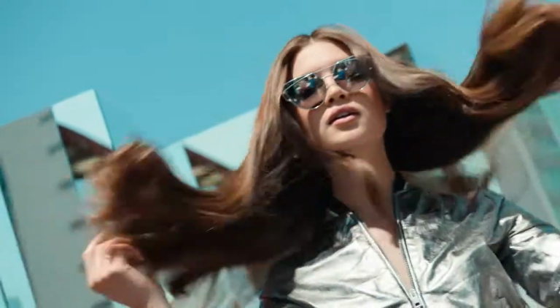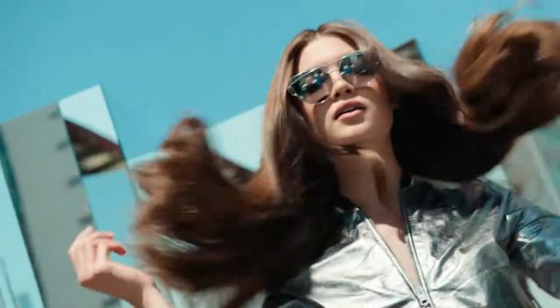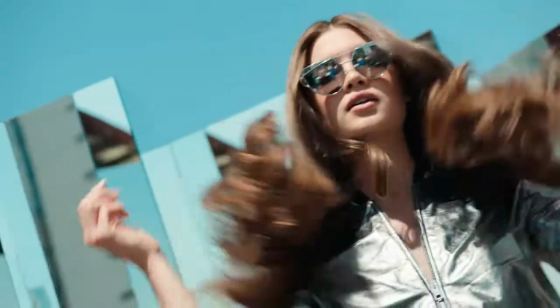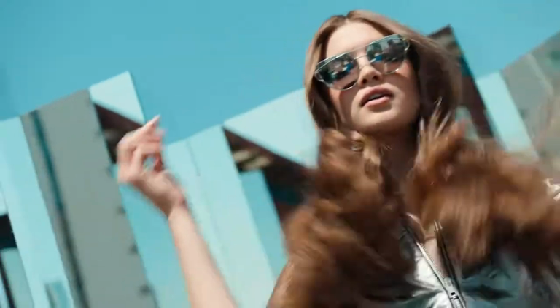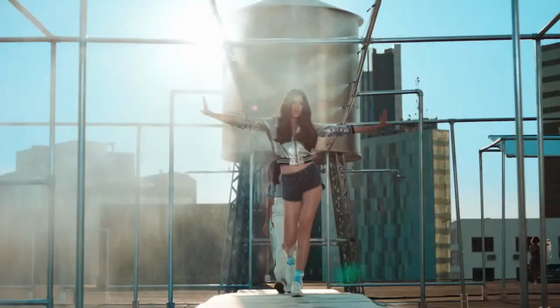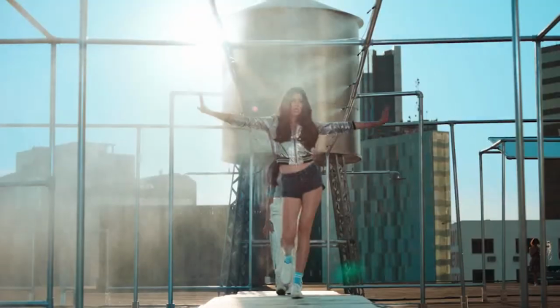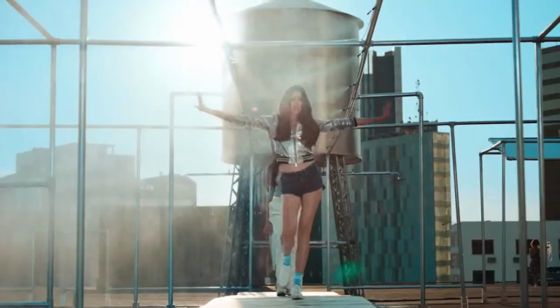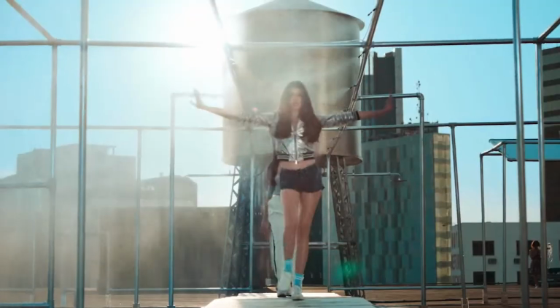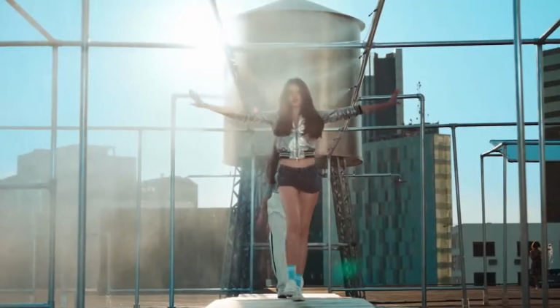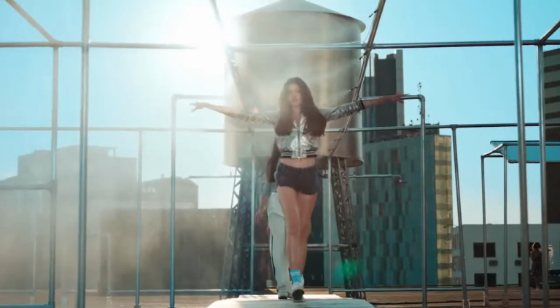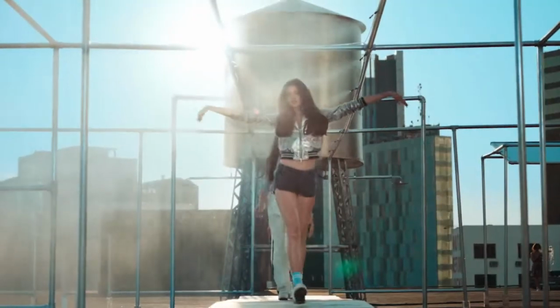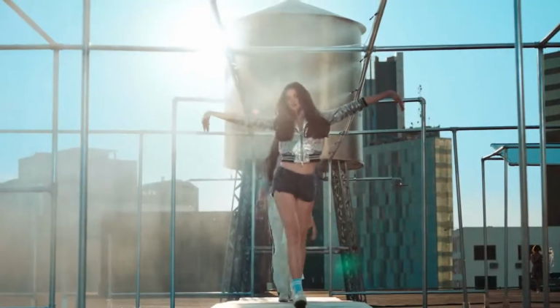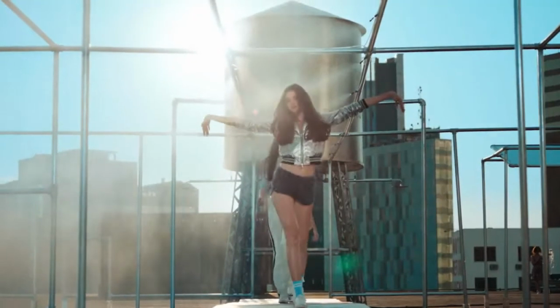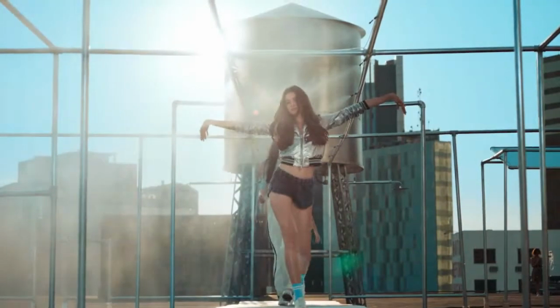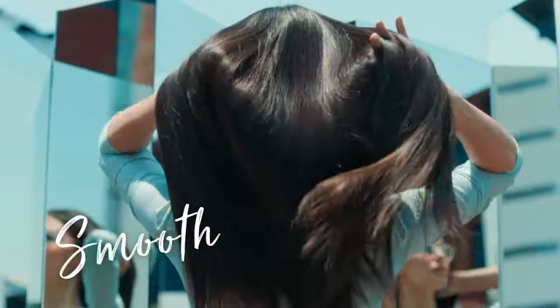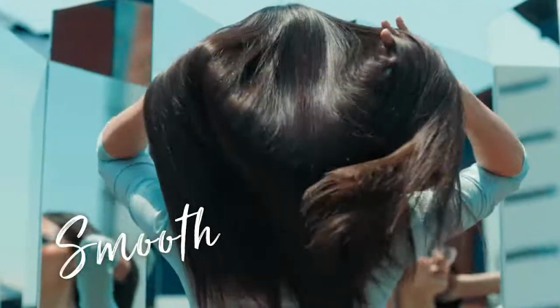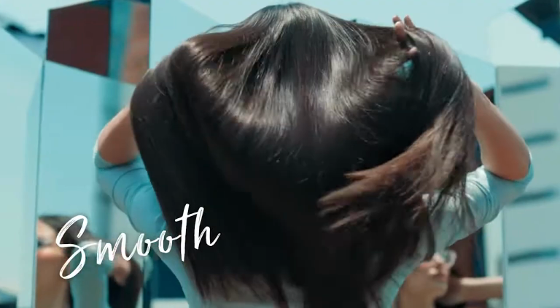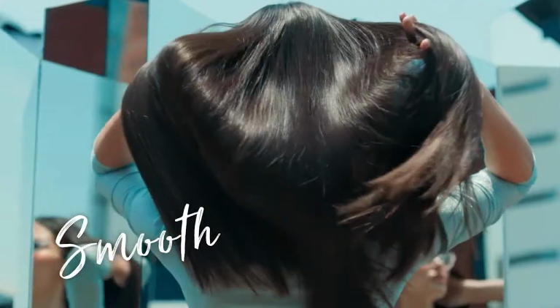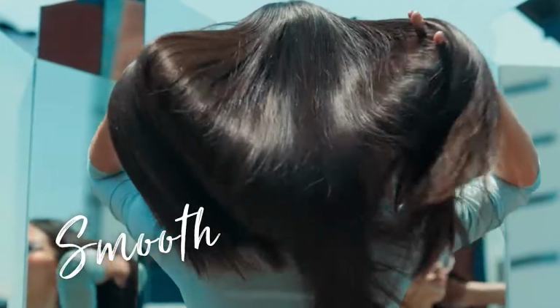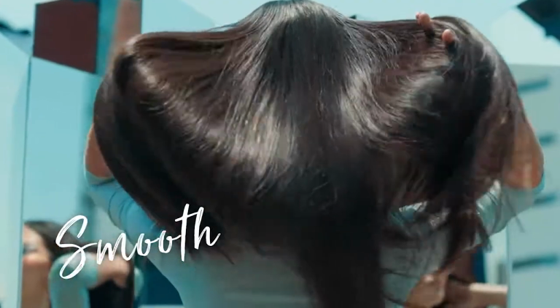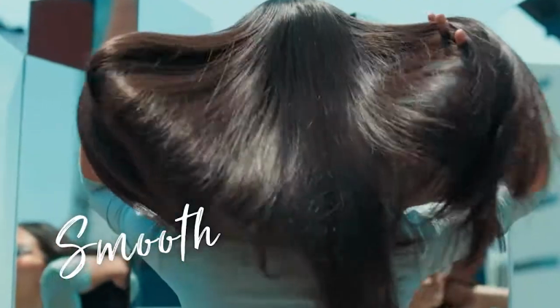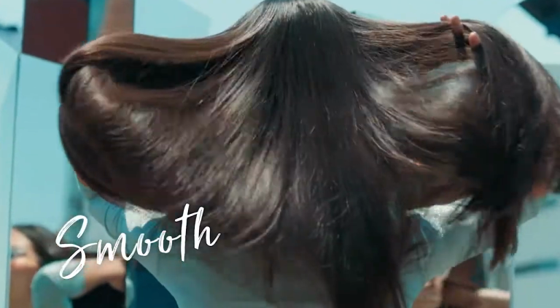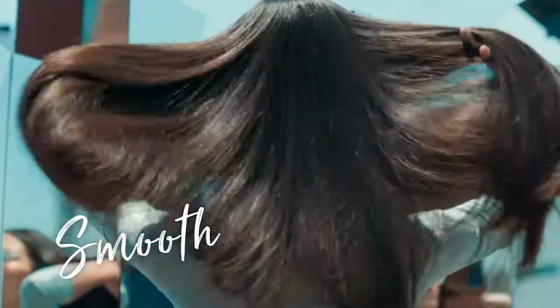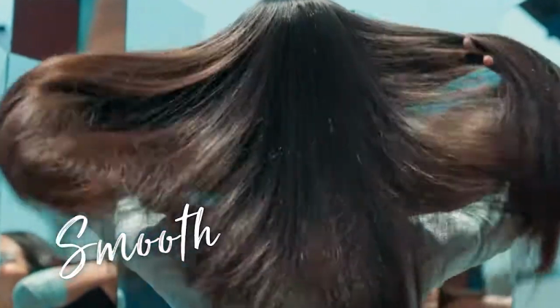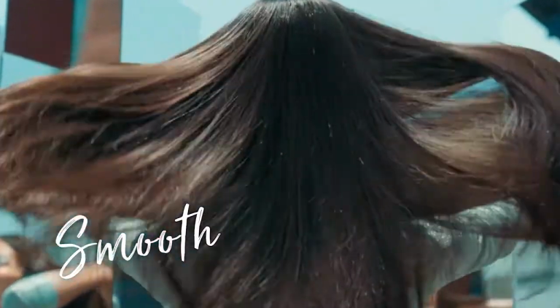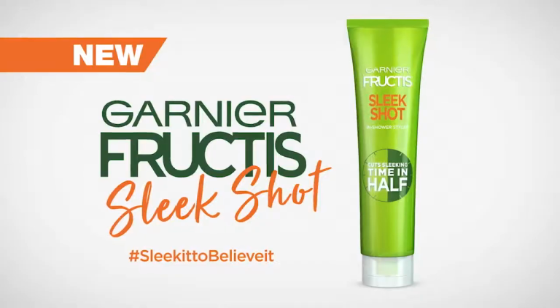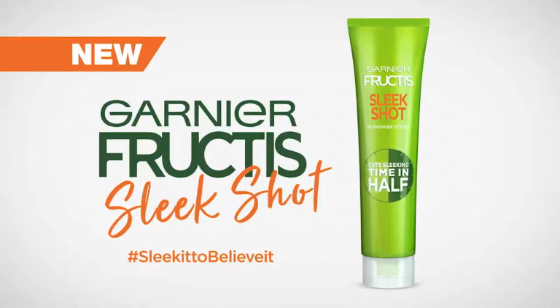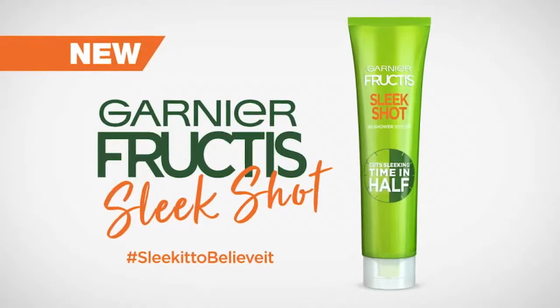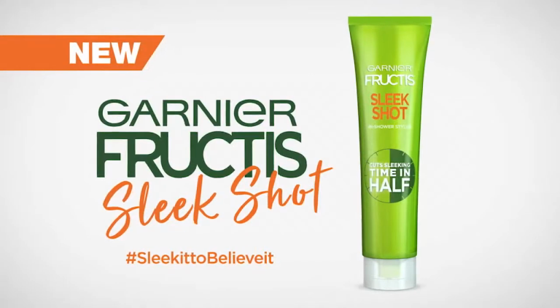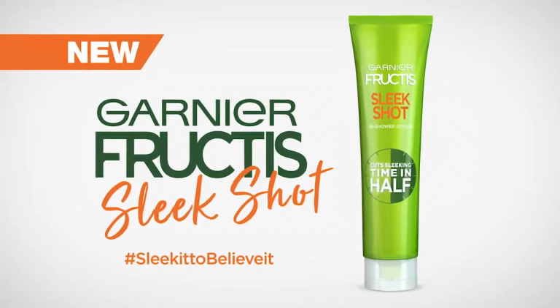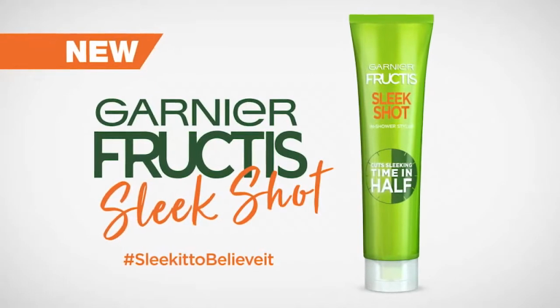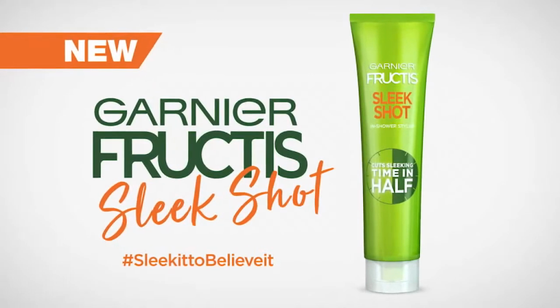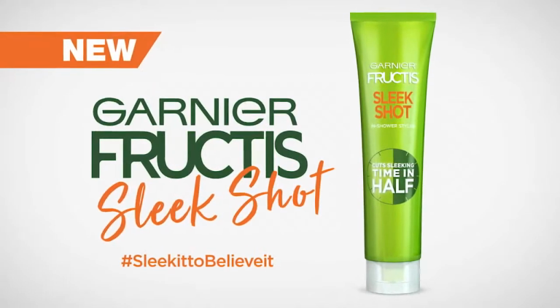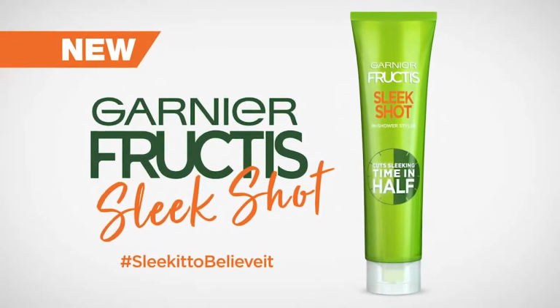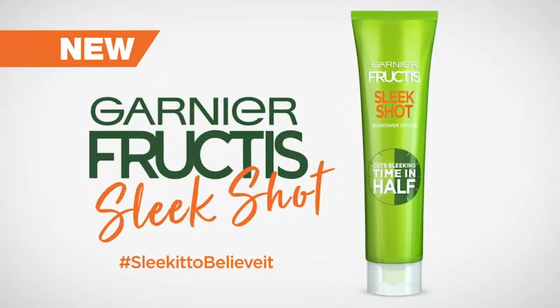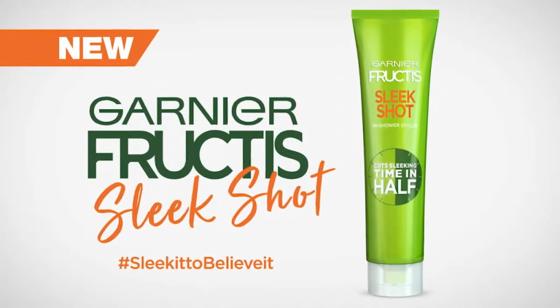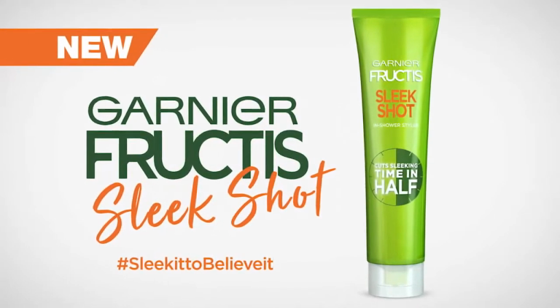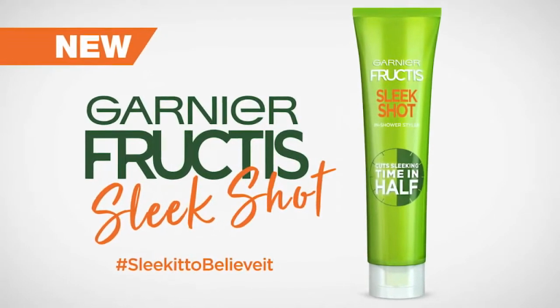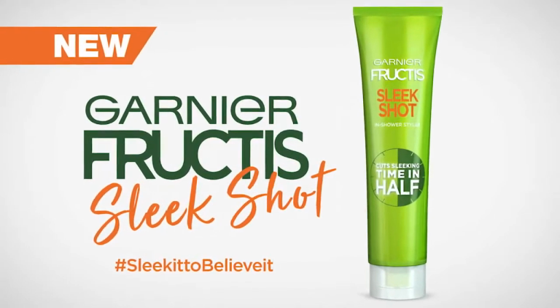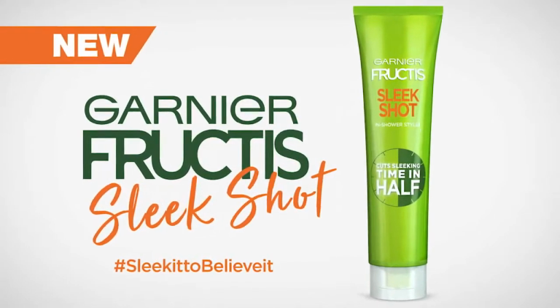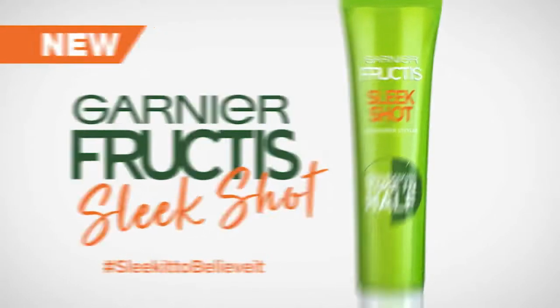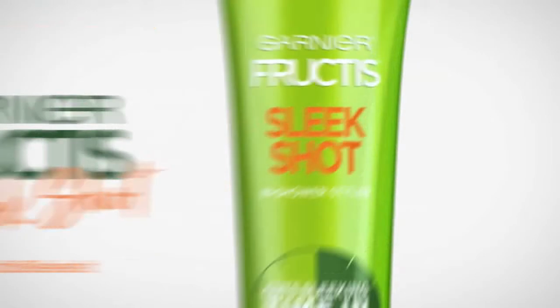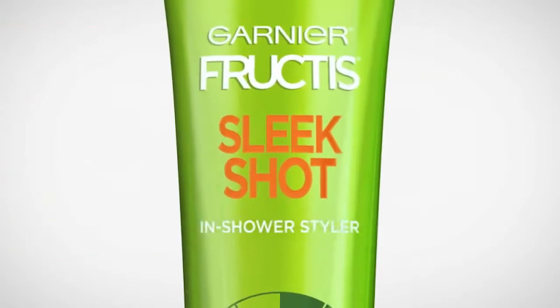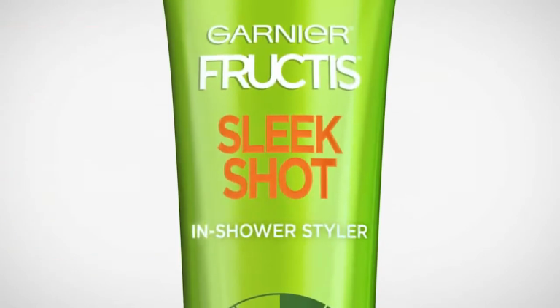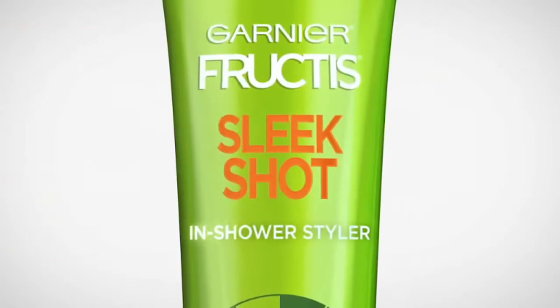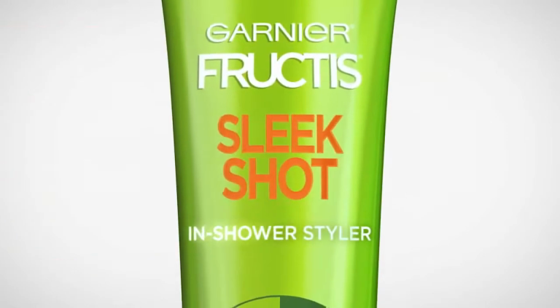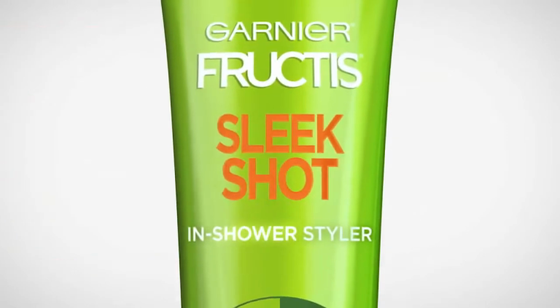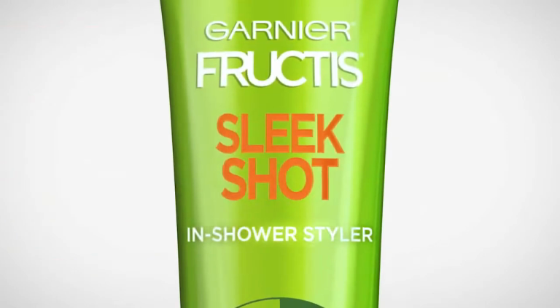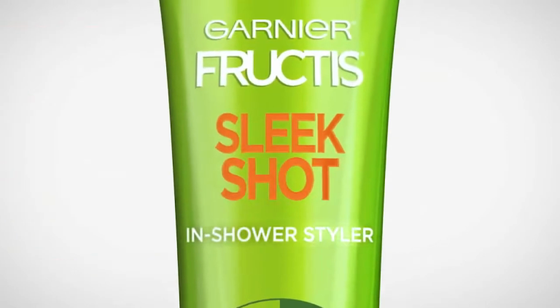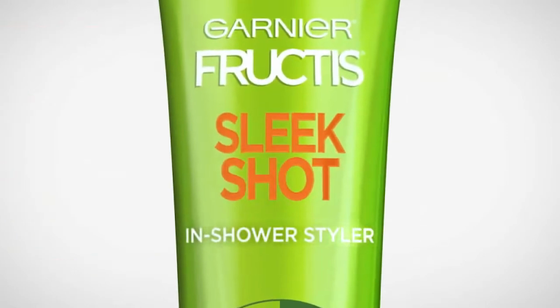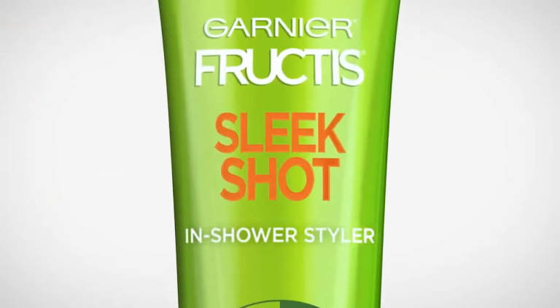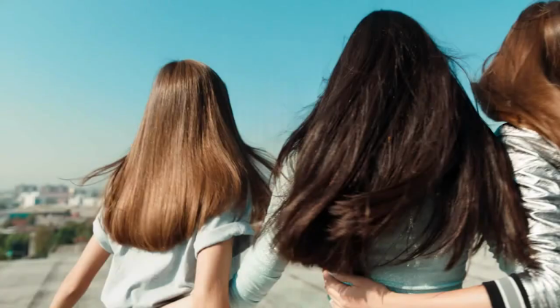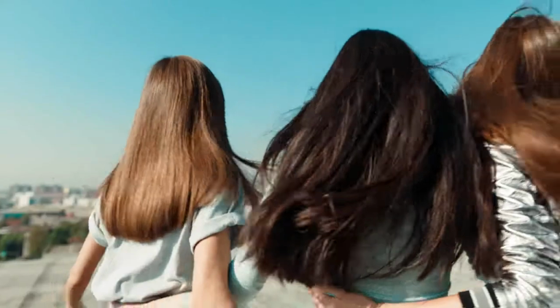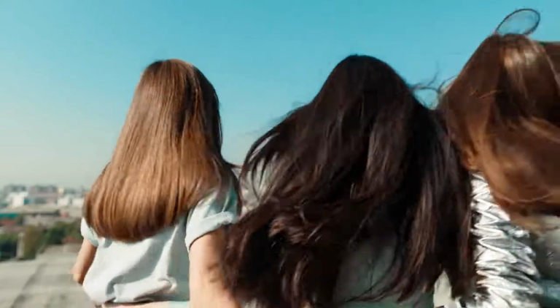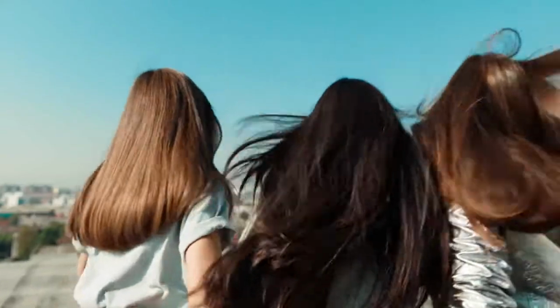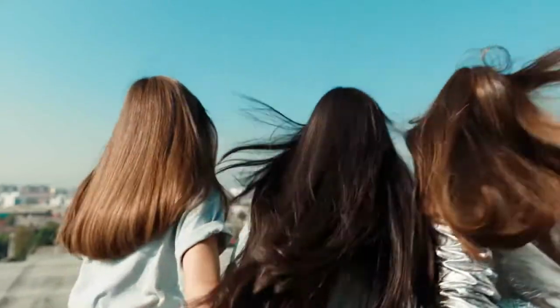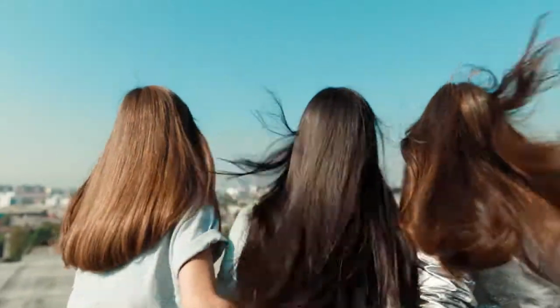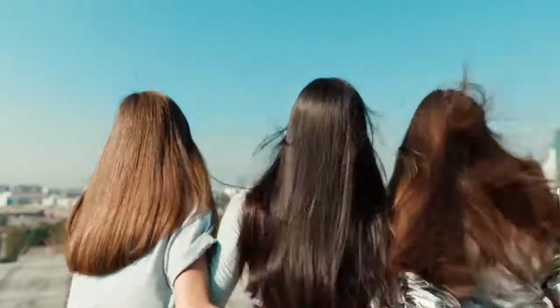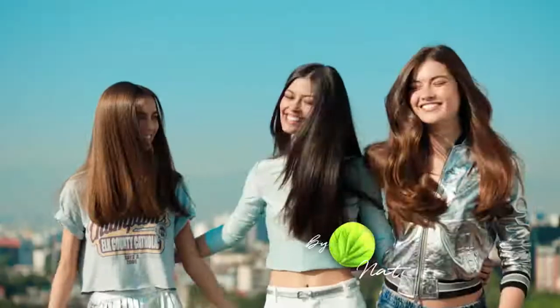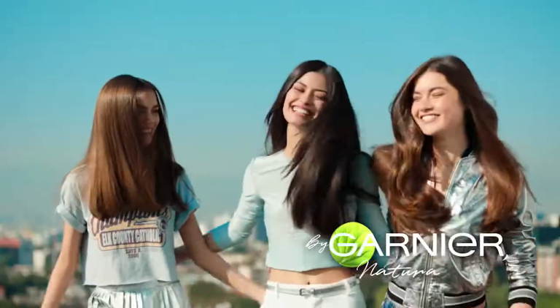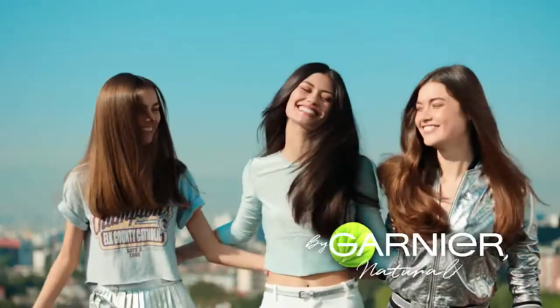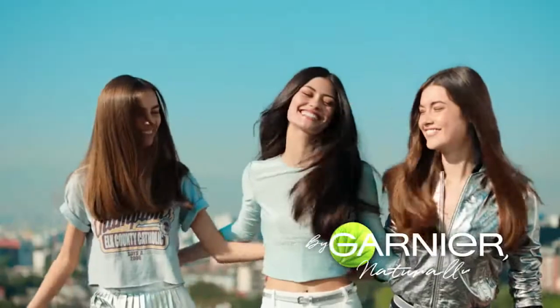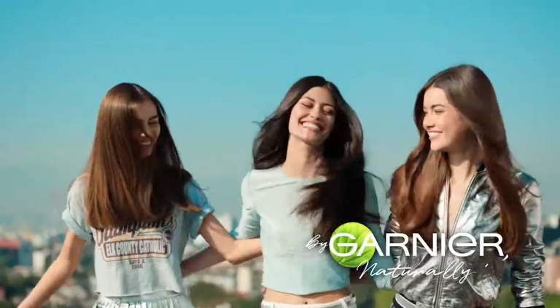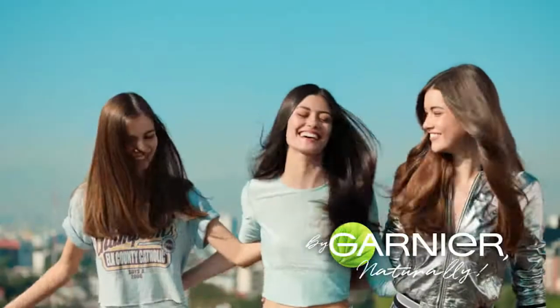Out with the old and in with the smooth. New Fruit Tea Sleek Shot in-shower styler by Garnier, naturally.